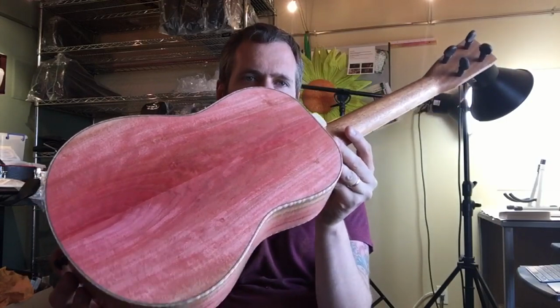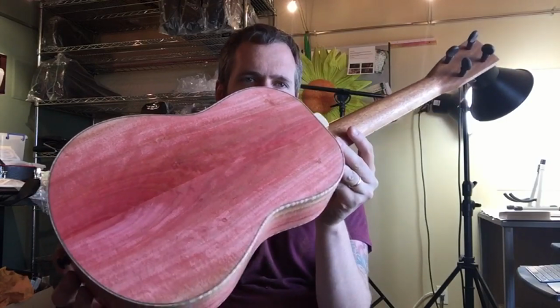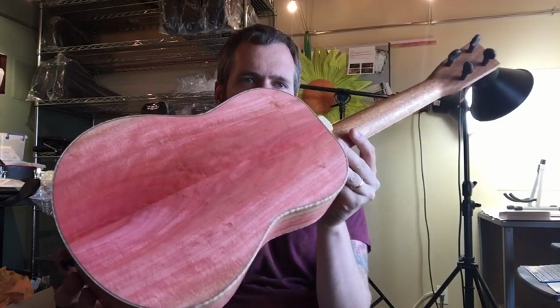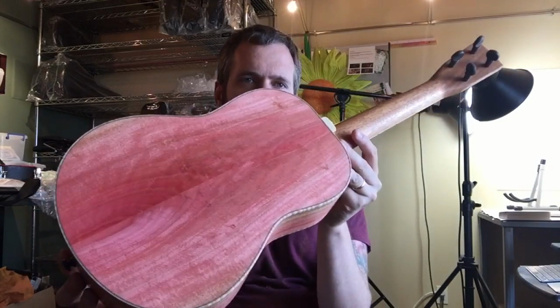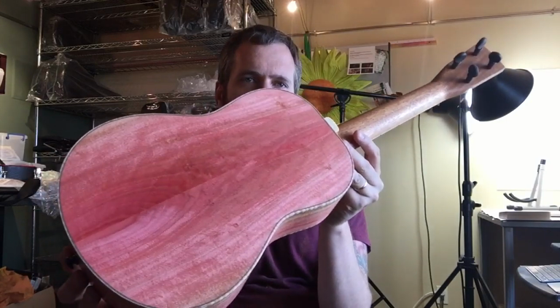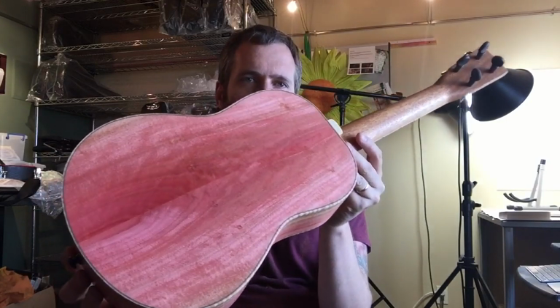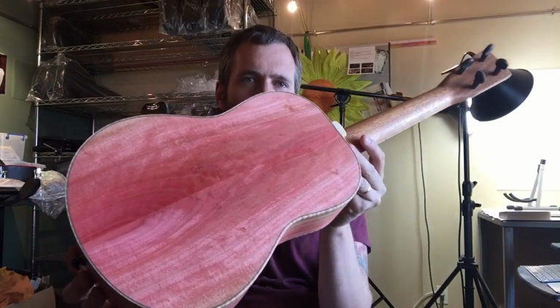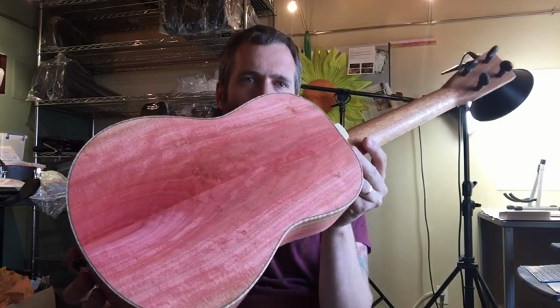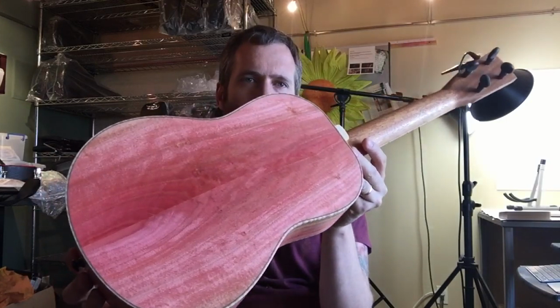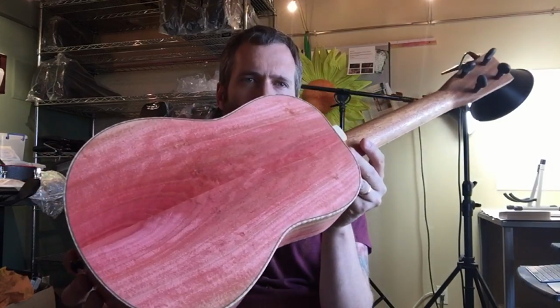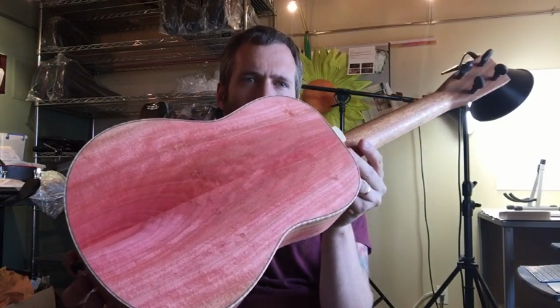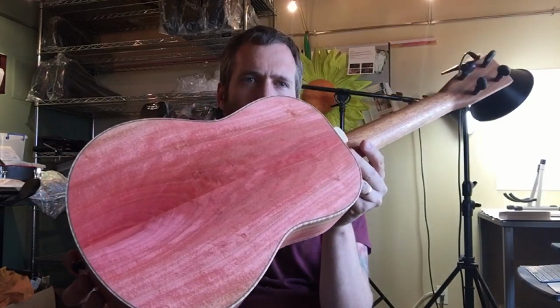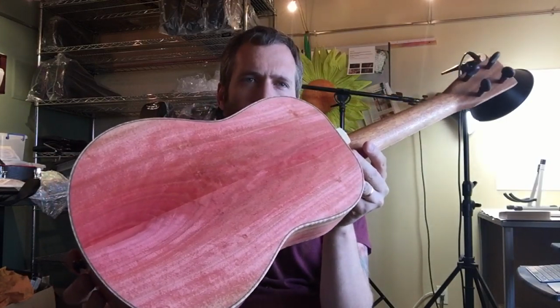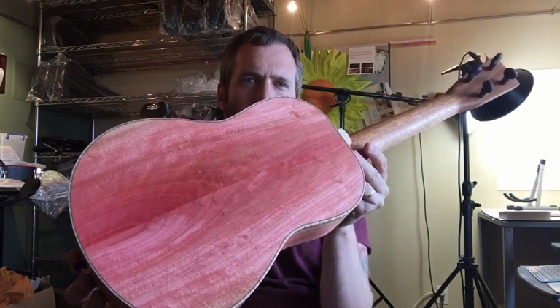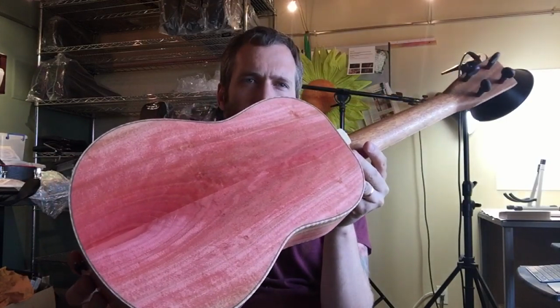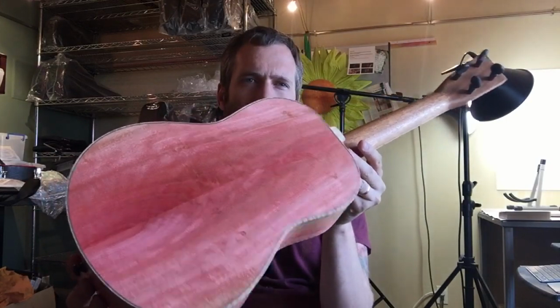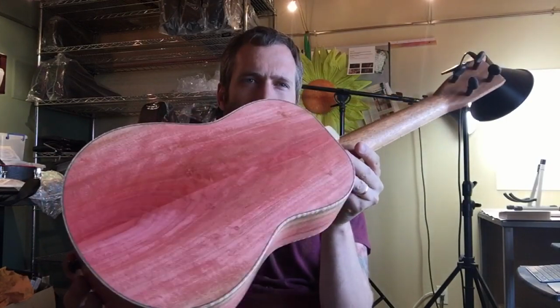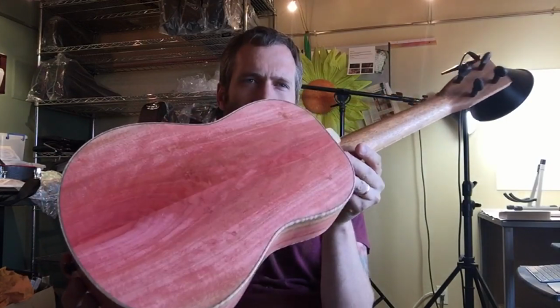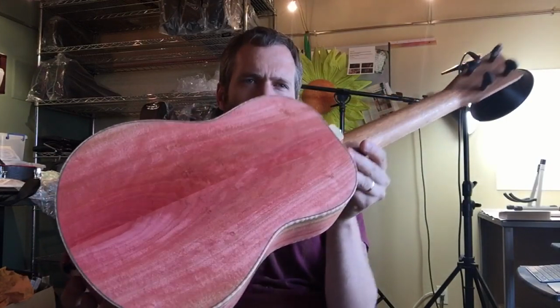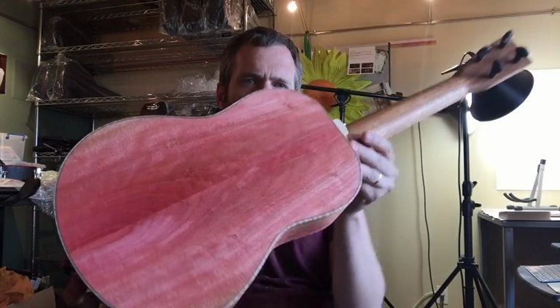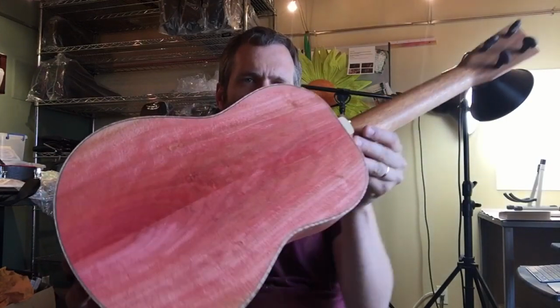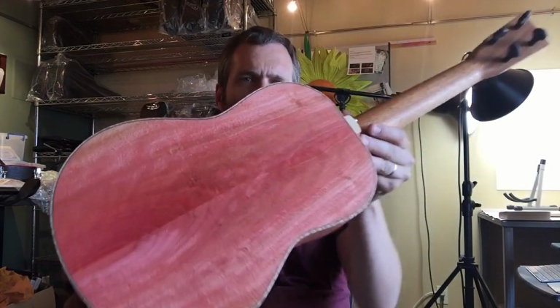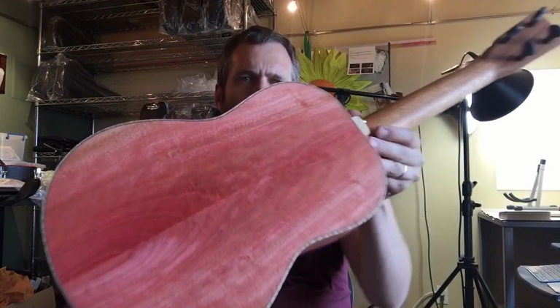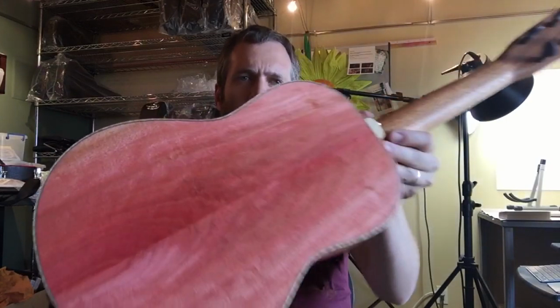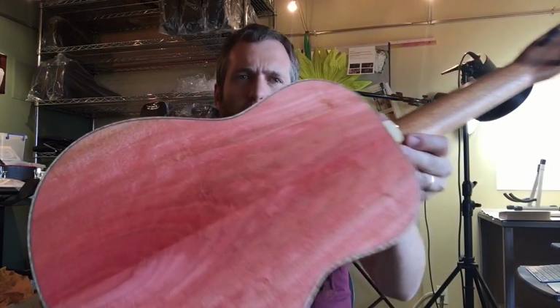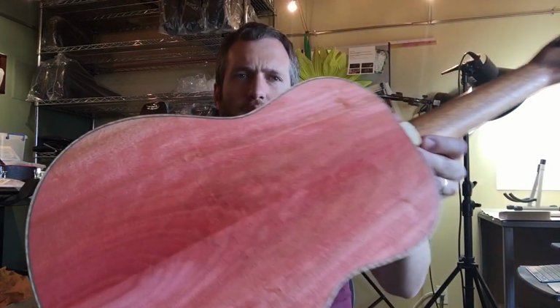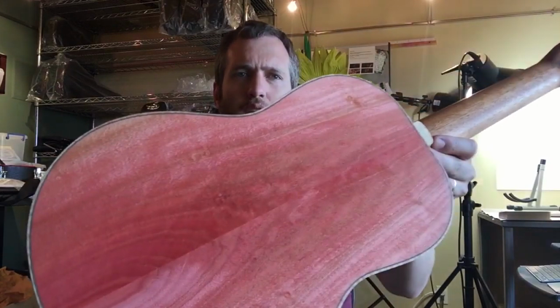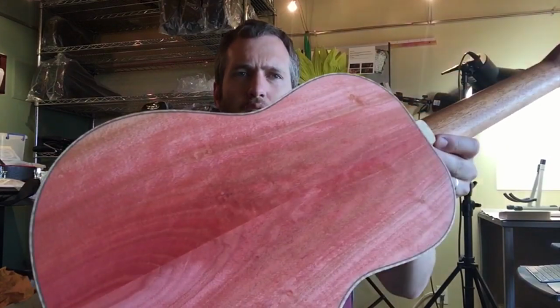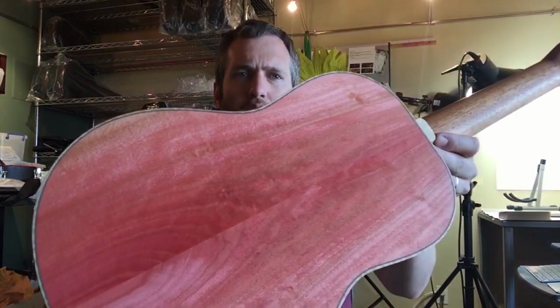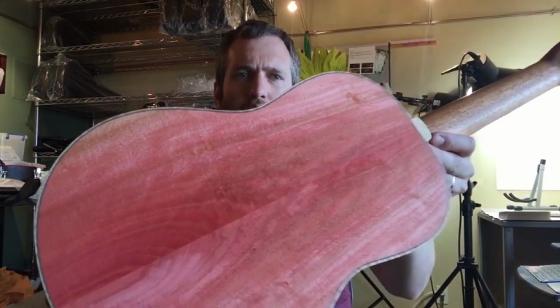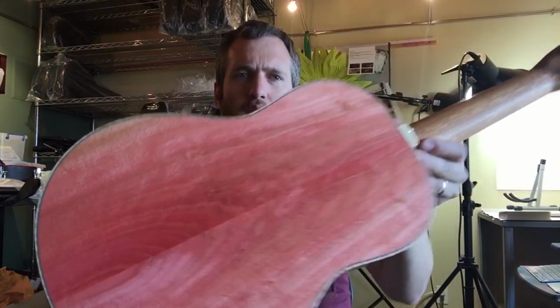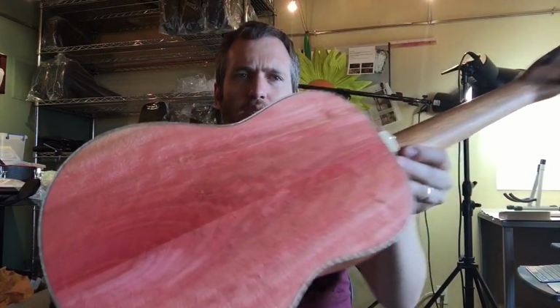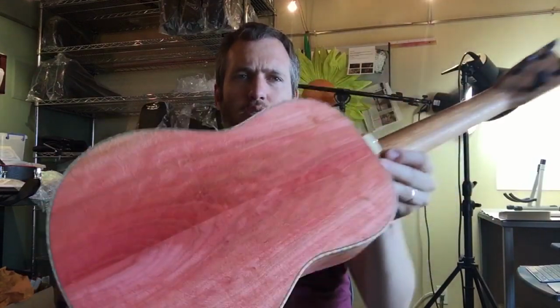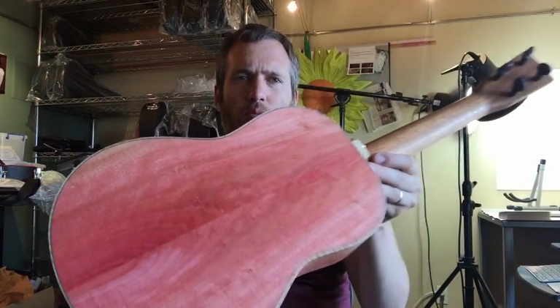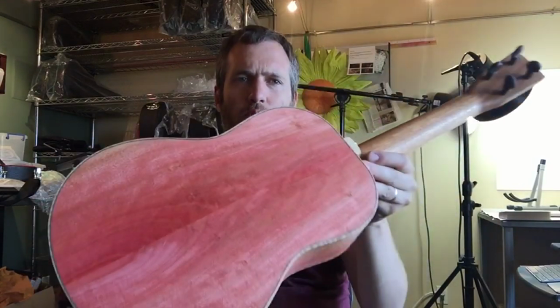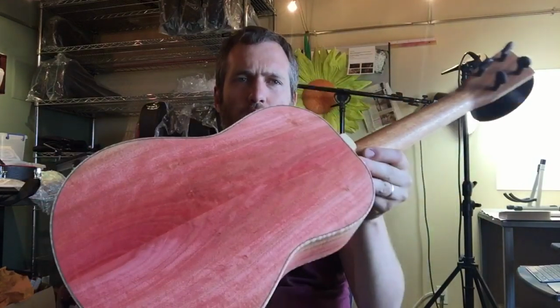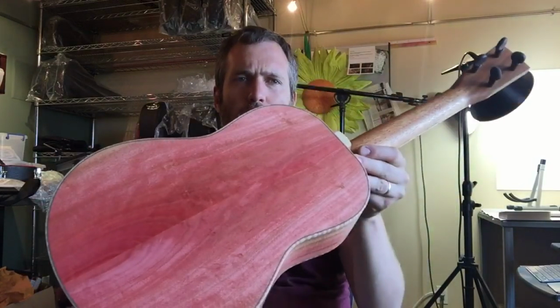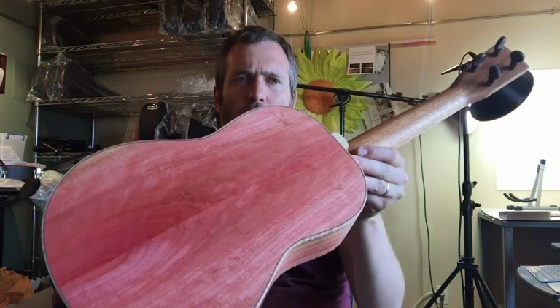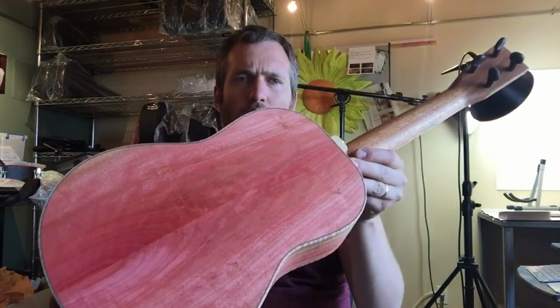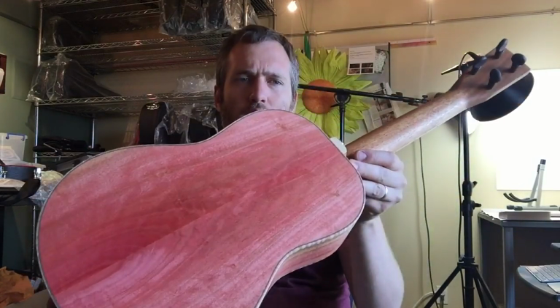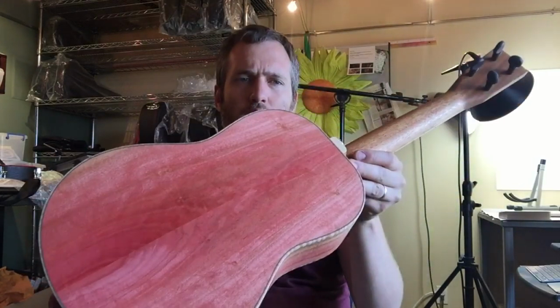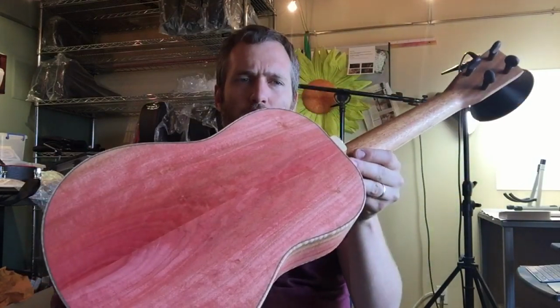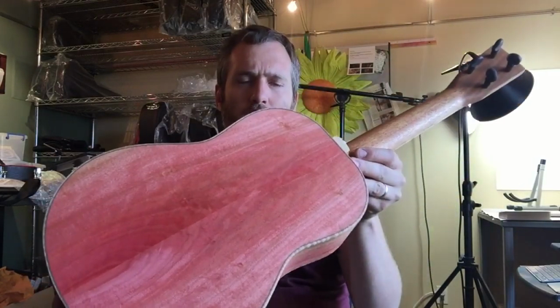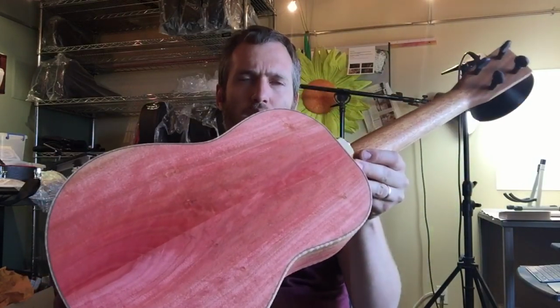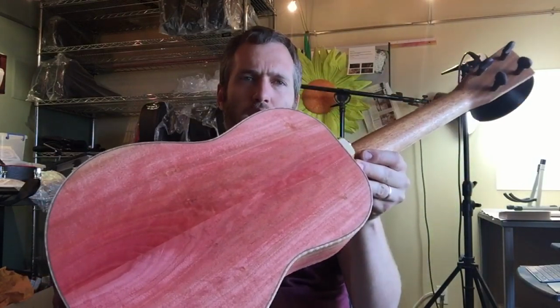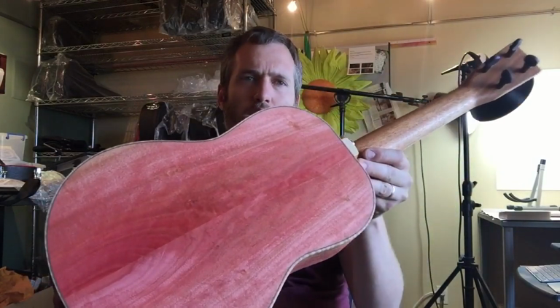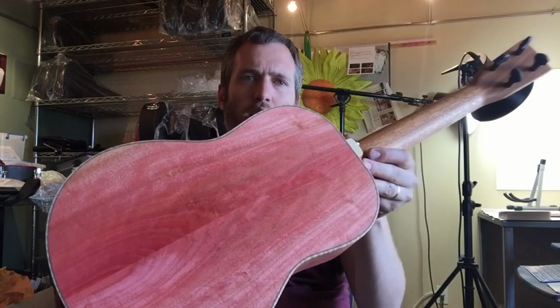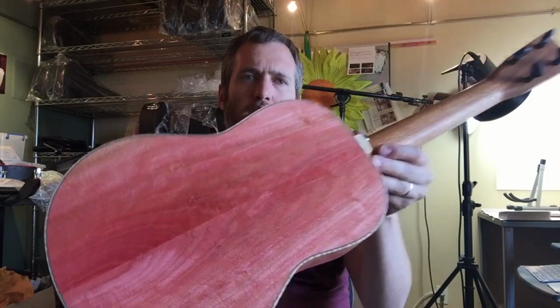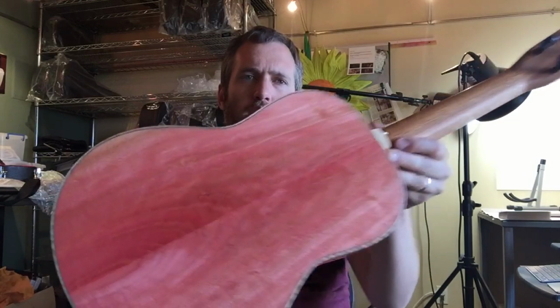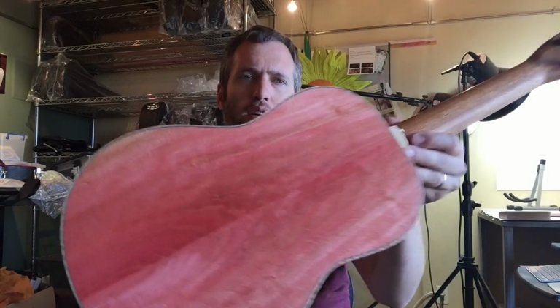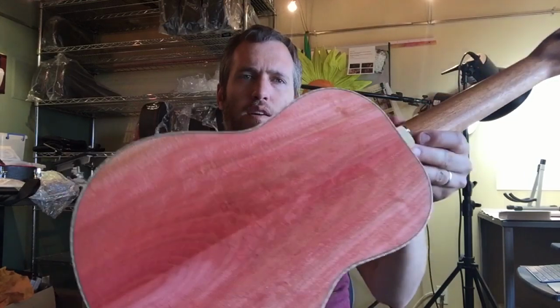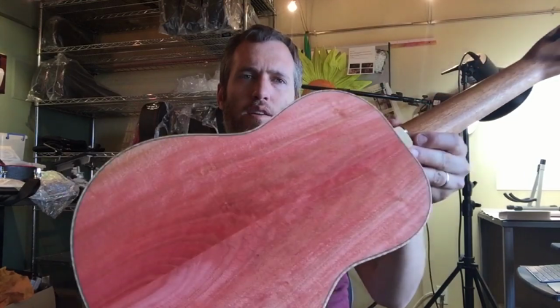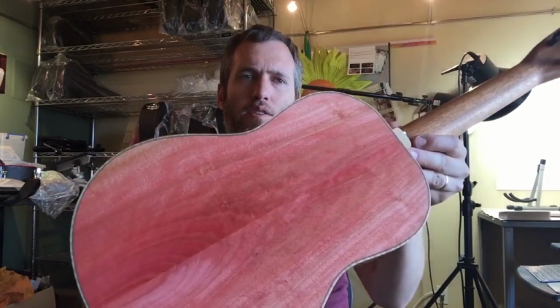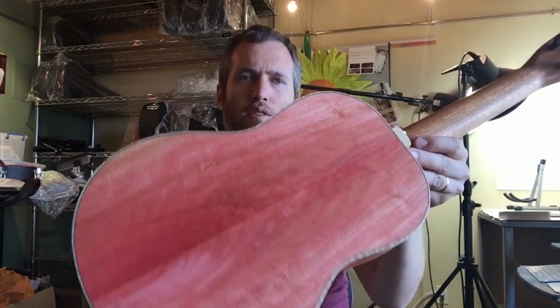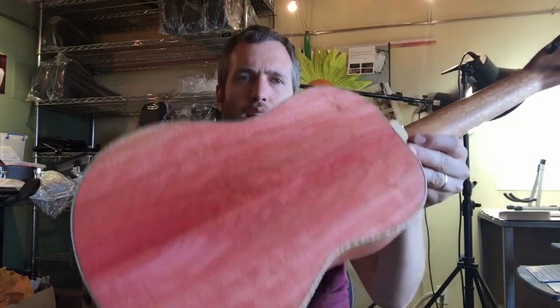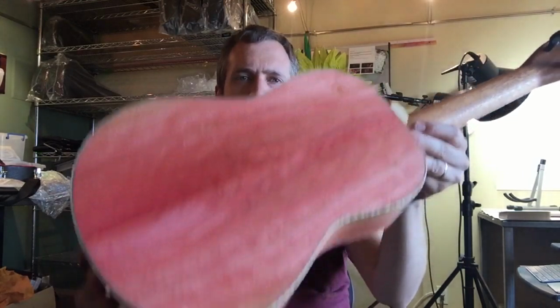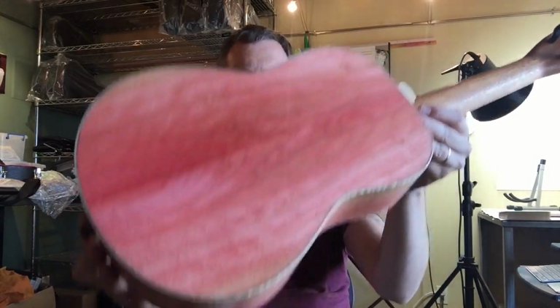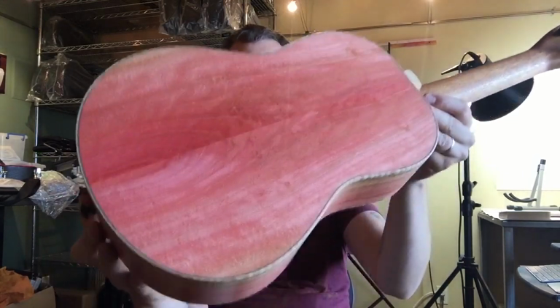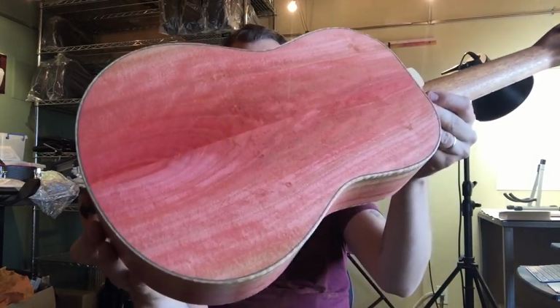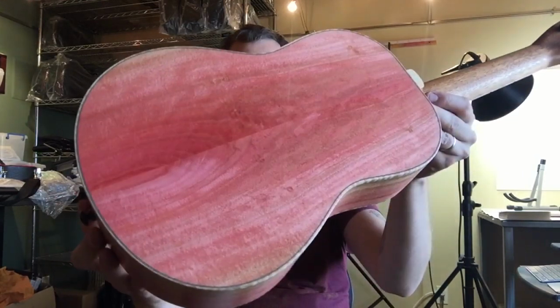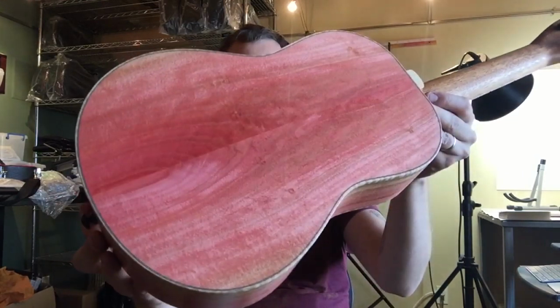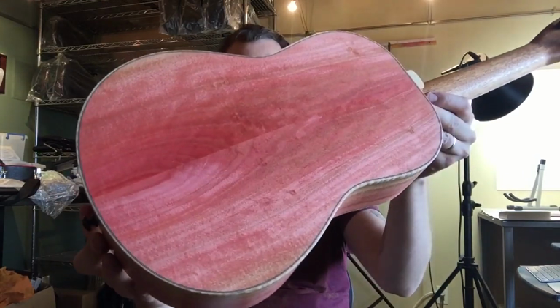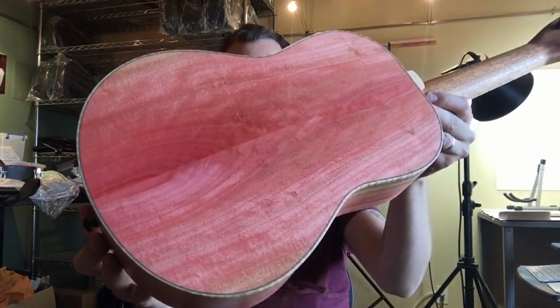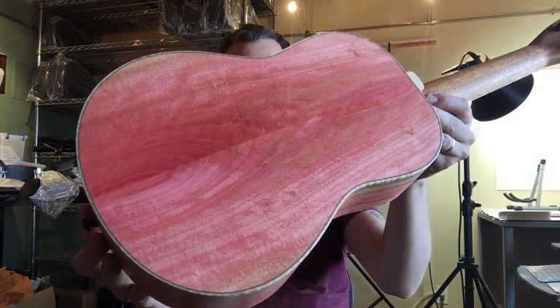The back and sides are pink ivory wood. And yes, that's its real color — that's not stain. It's just how it naturally looks.